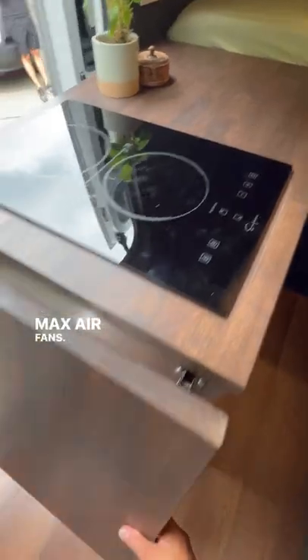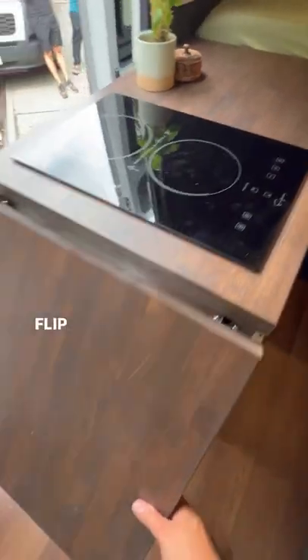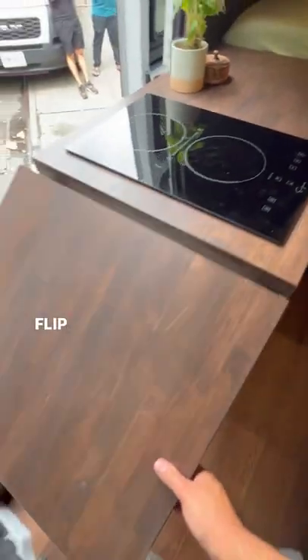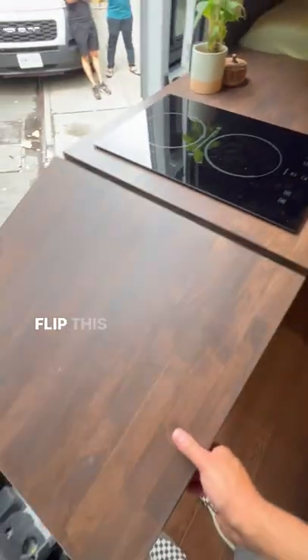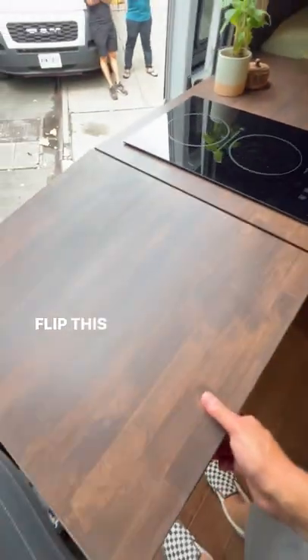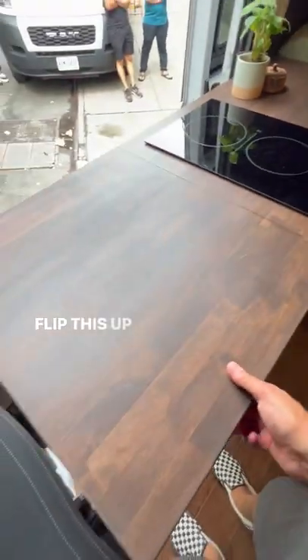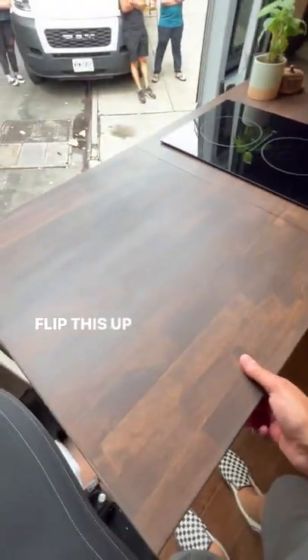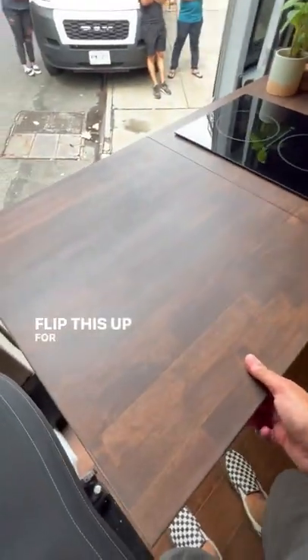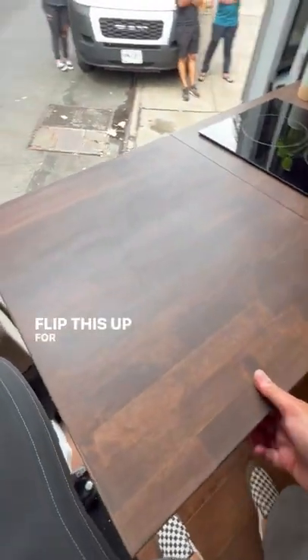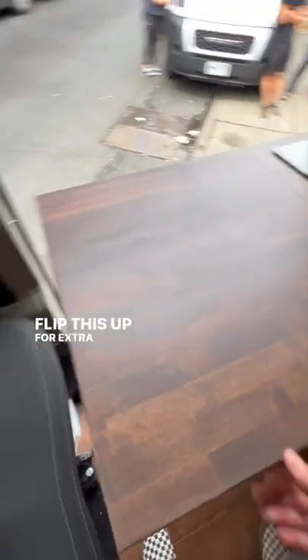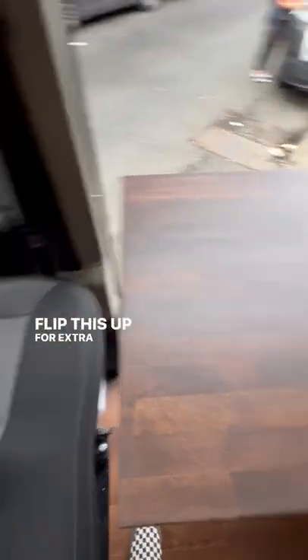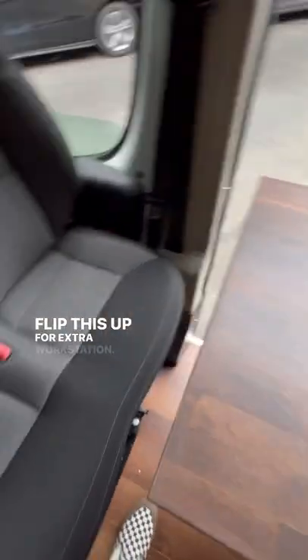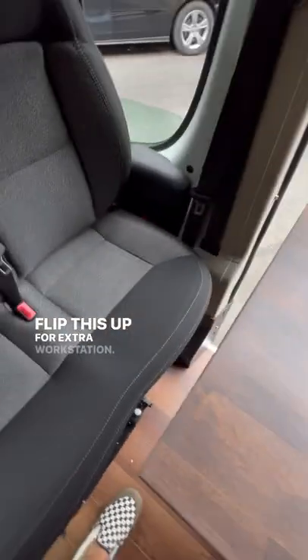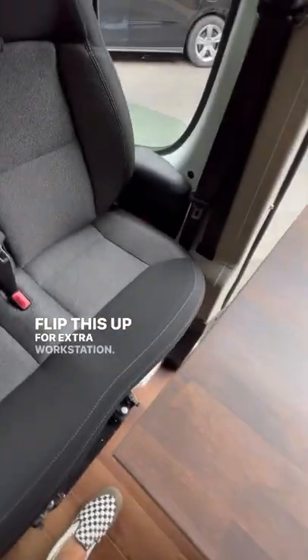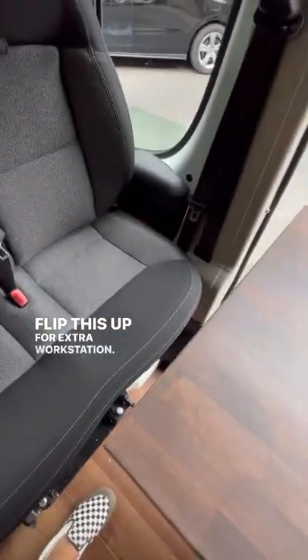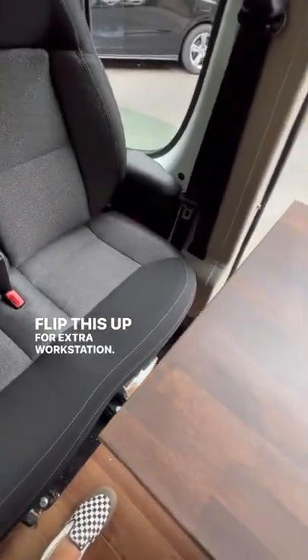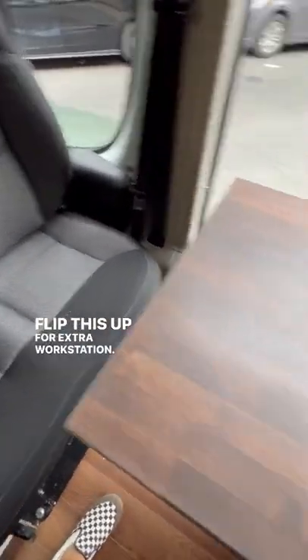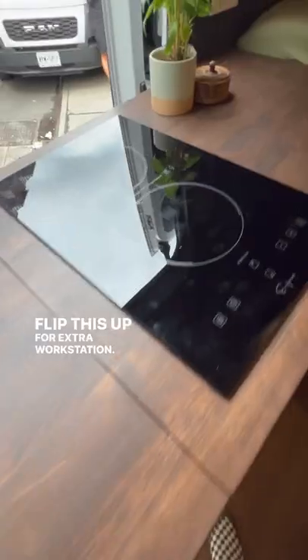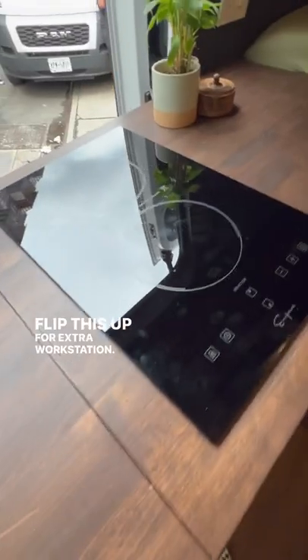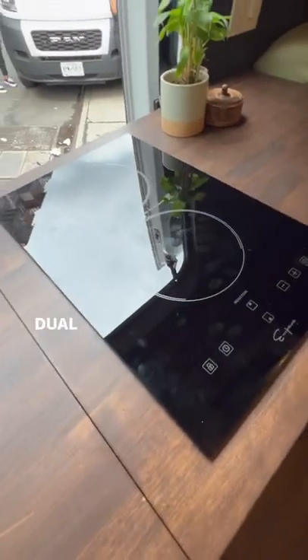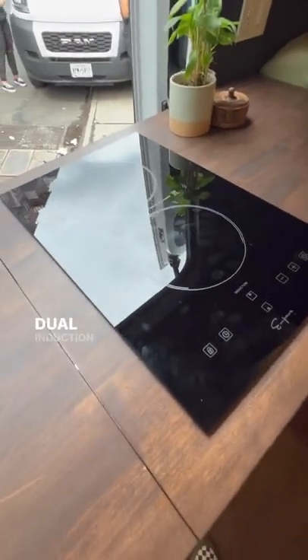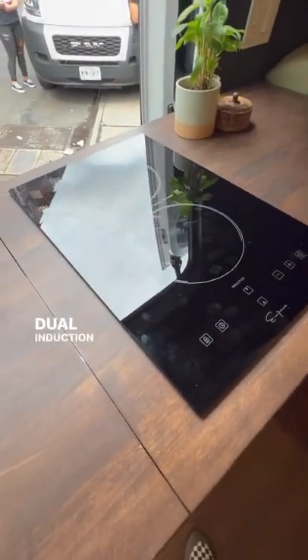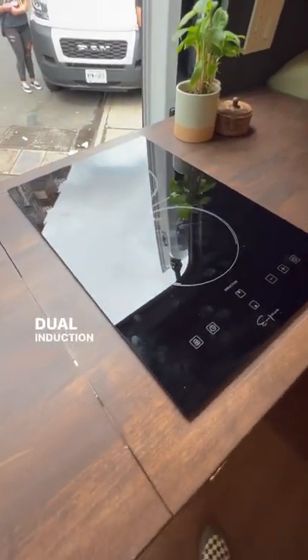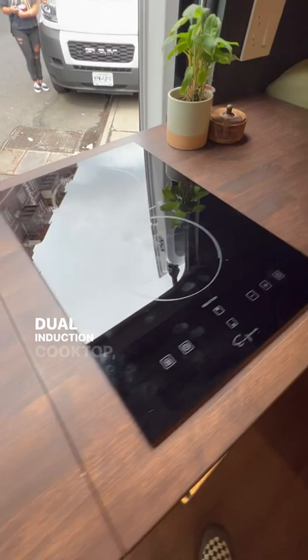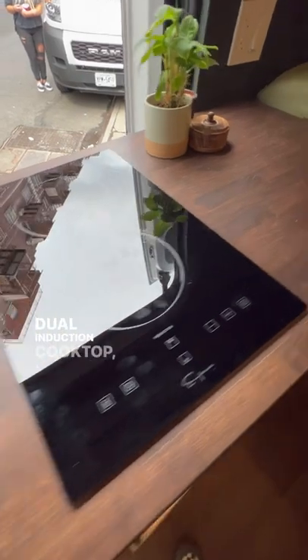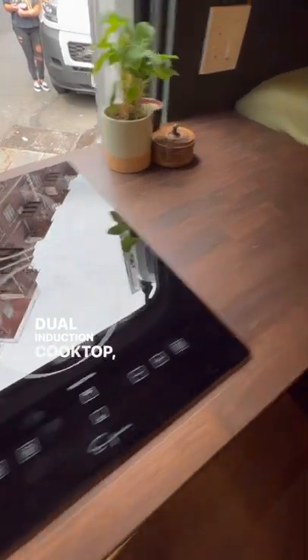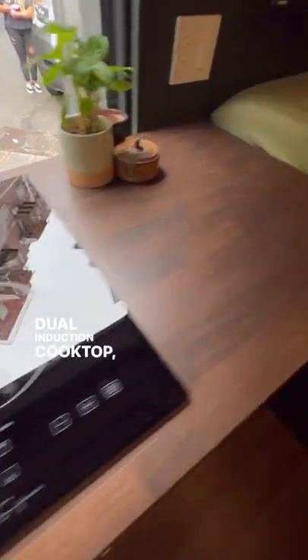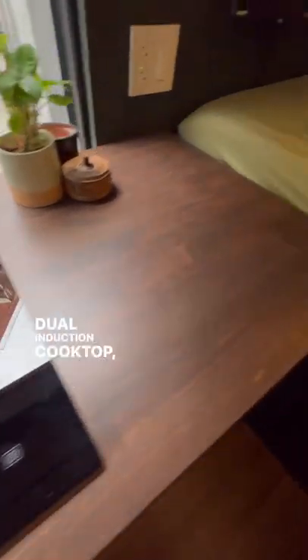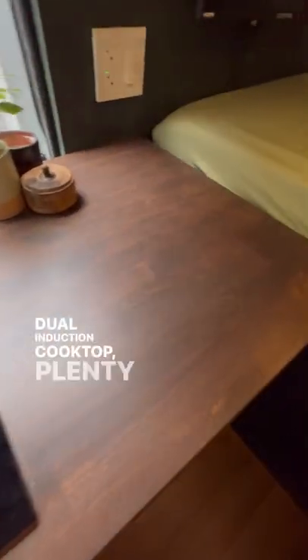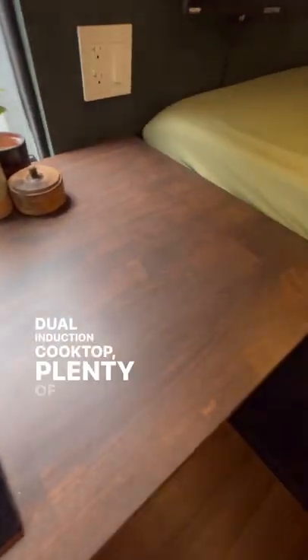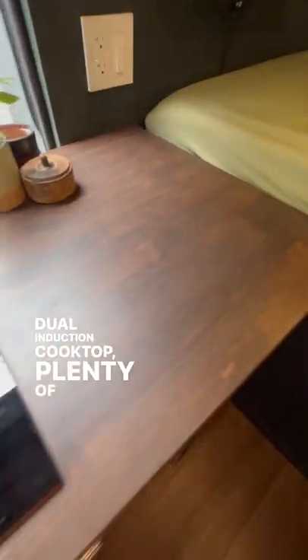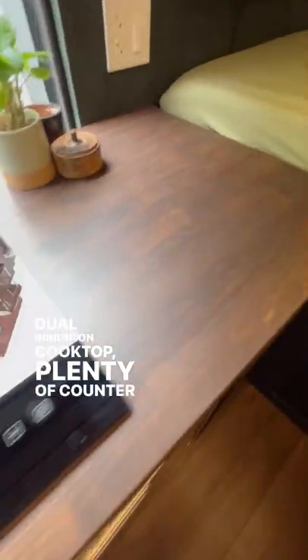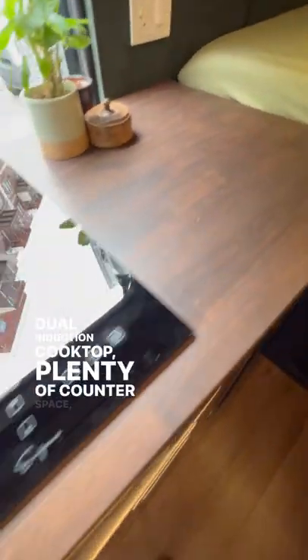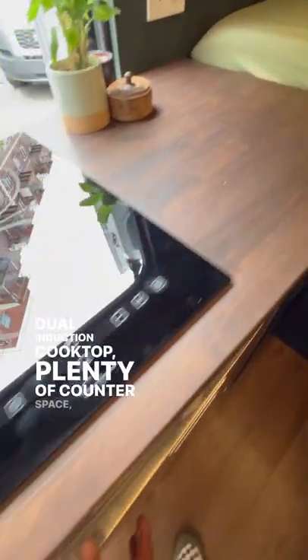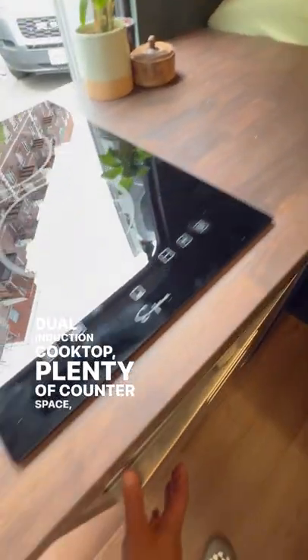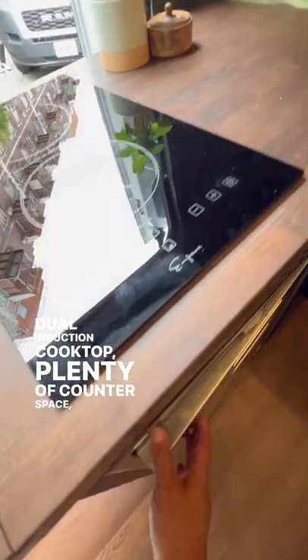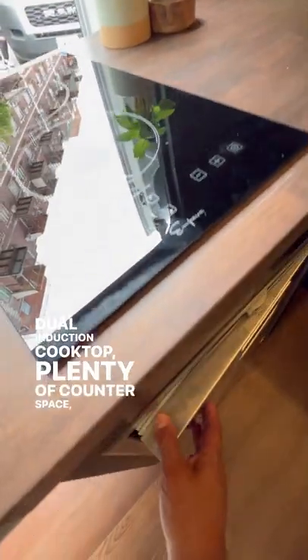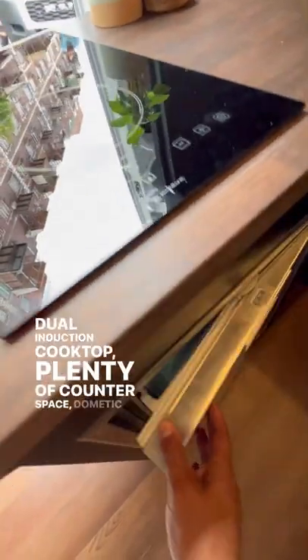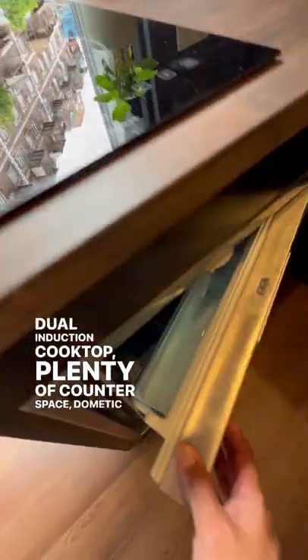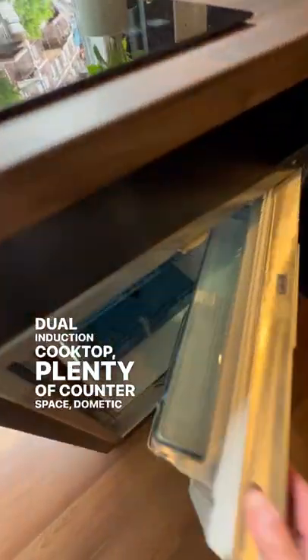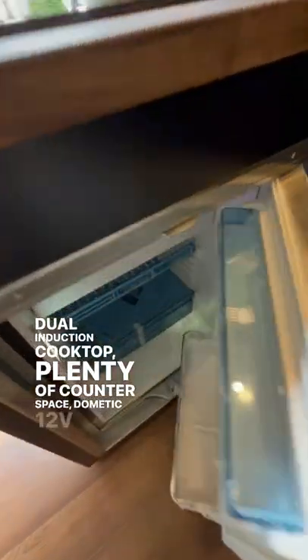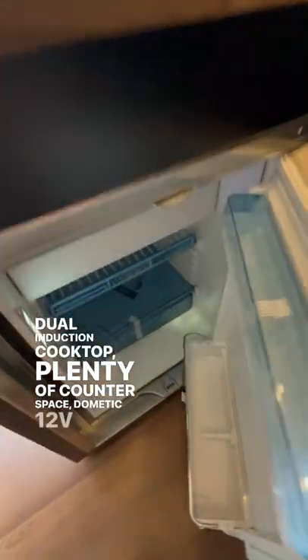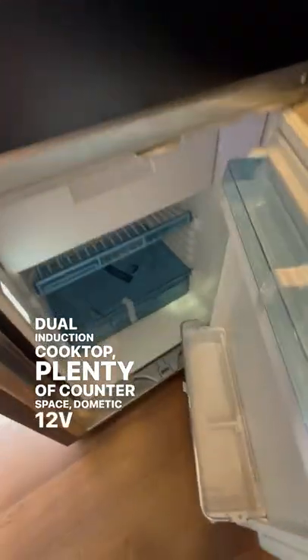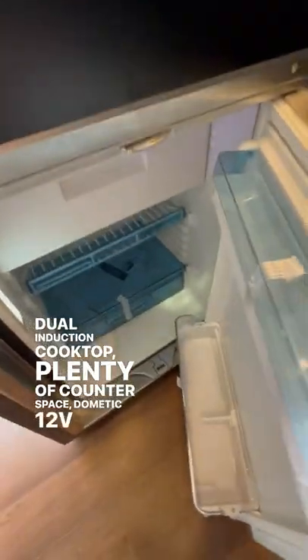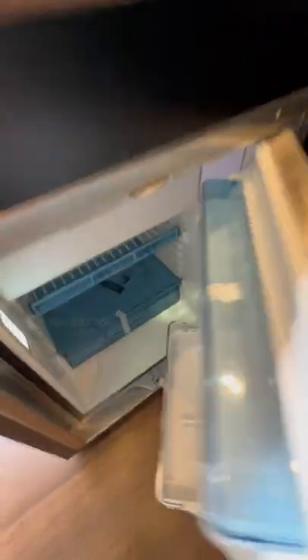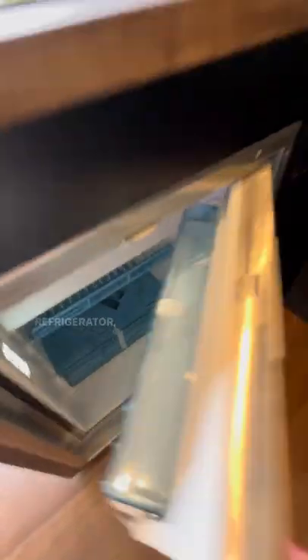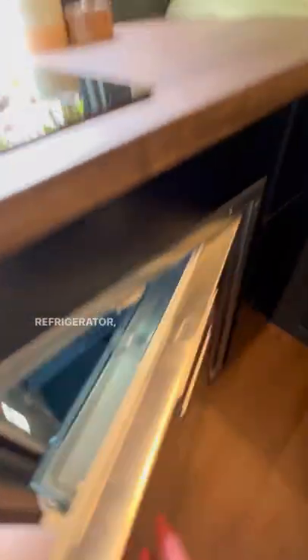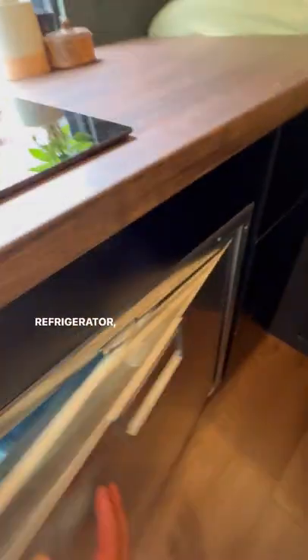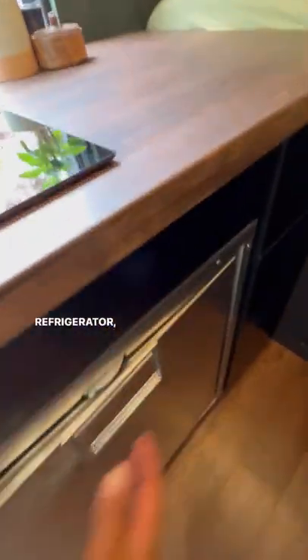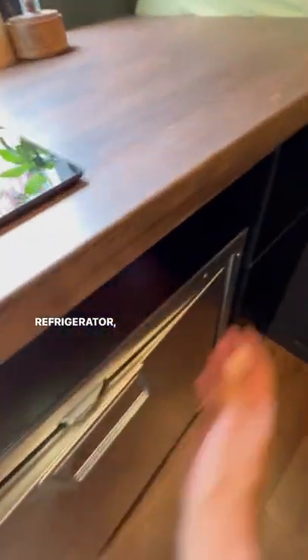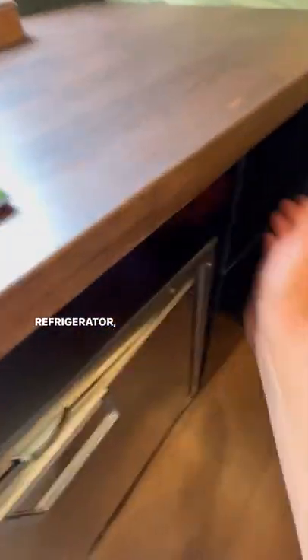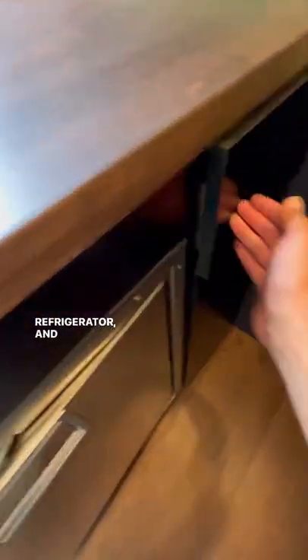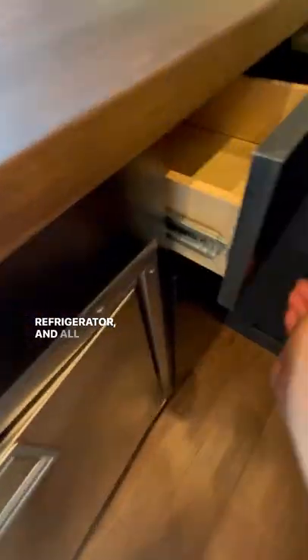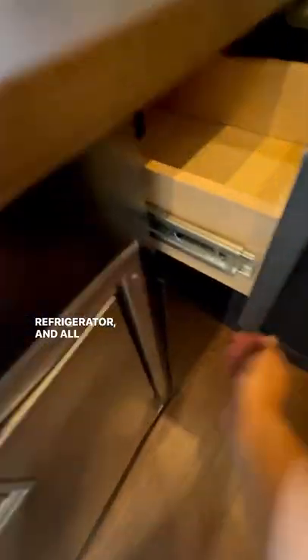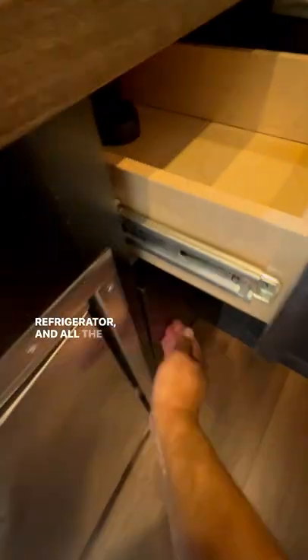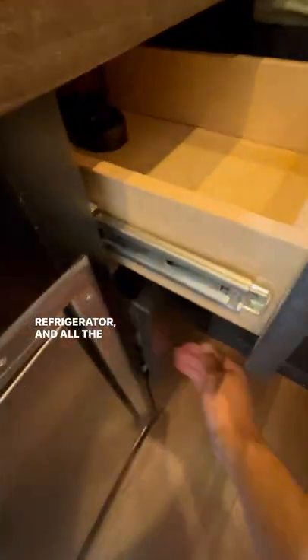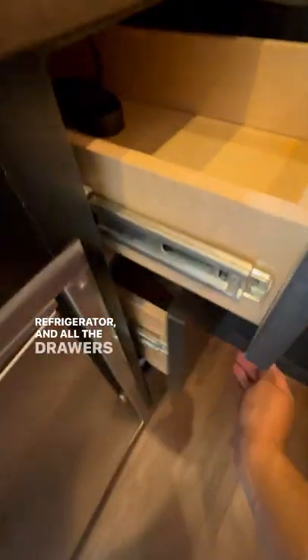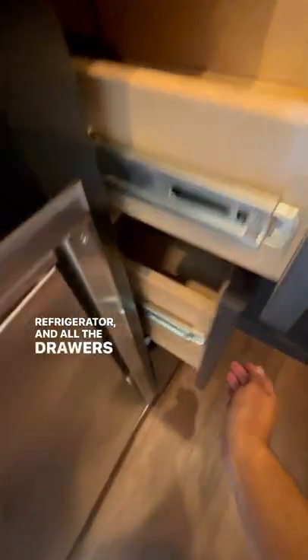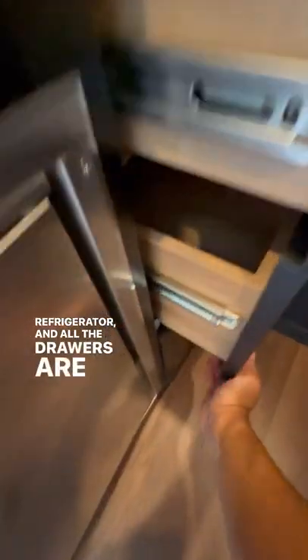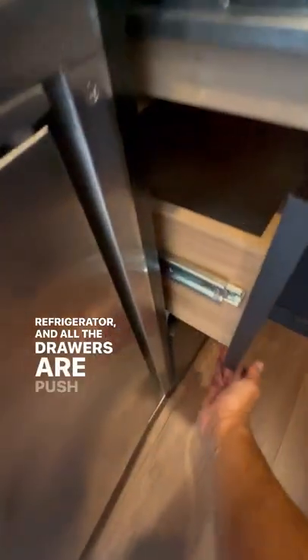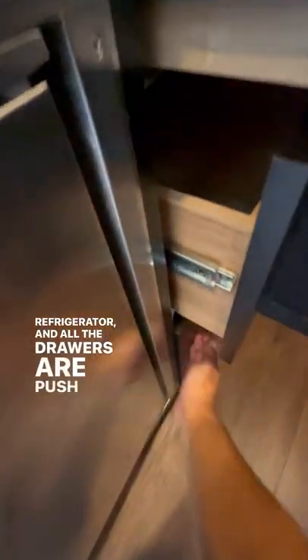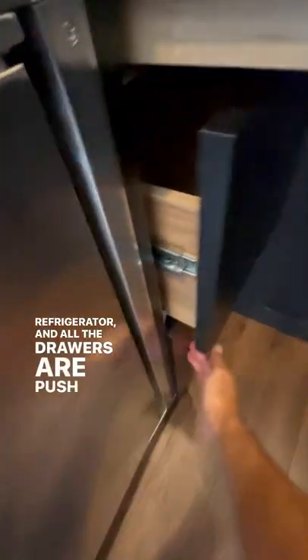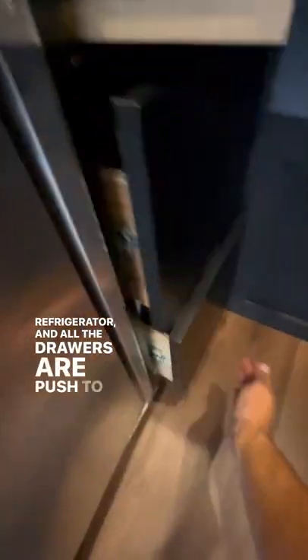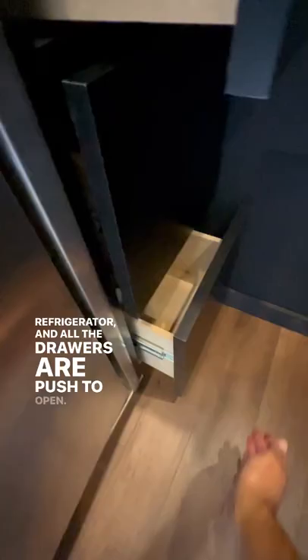Flip this up for an extra workstation. Dual induction cooktop, plenty of counter space, Dometic 12-volt refrigerator, and all the drawers are push-to-open.